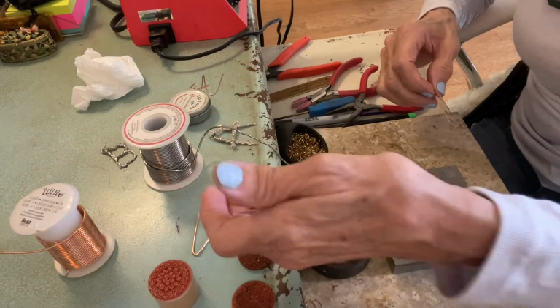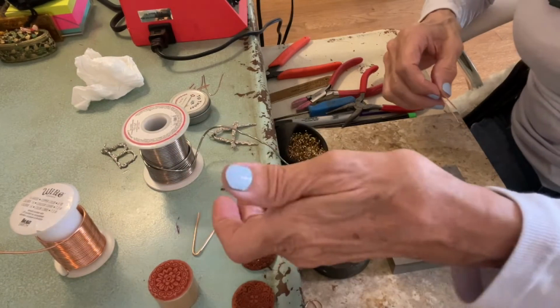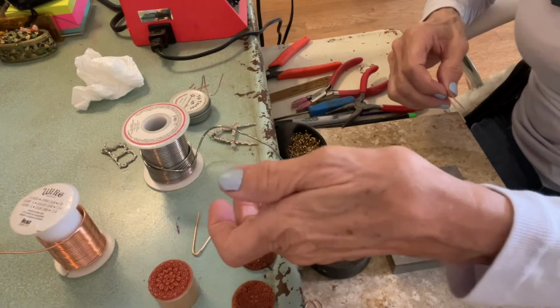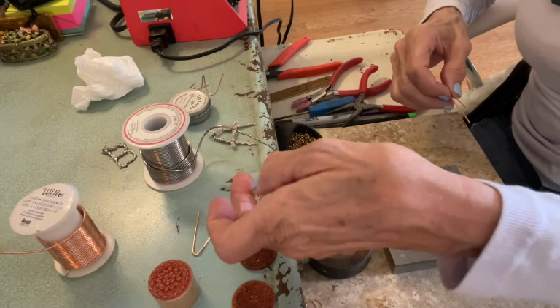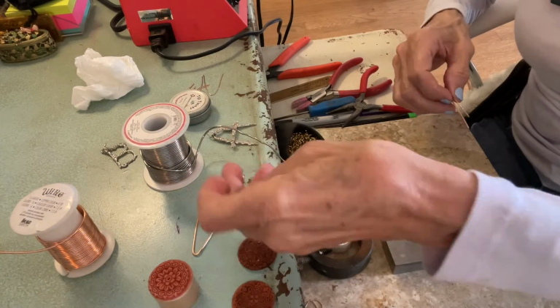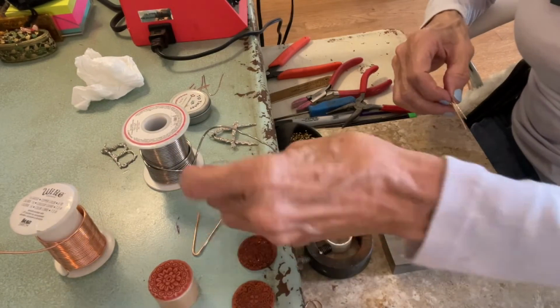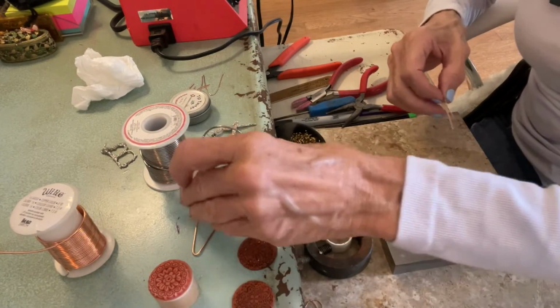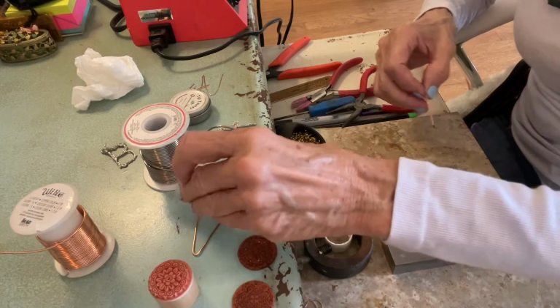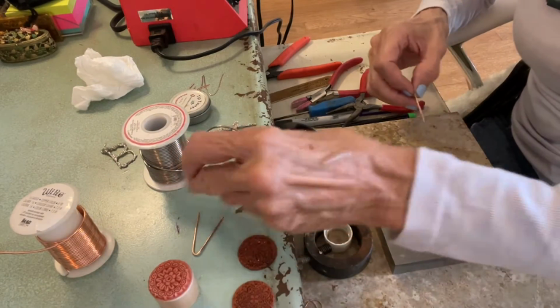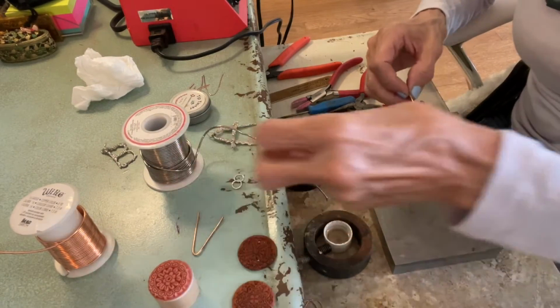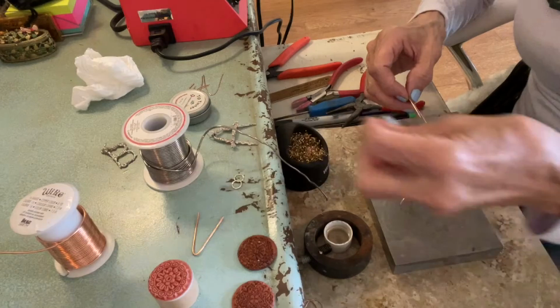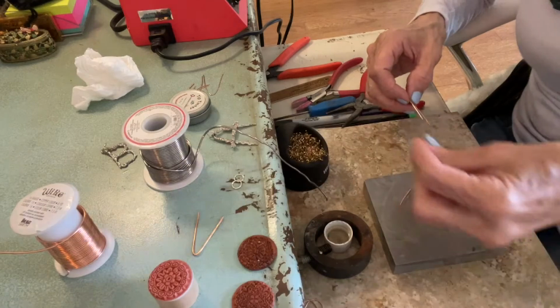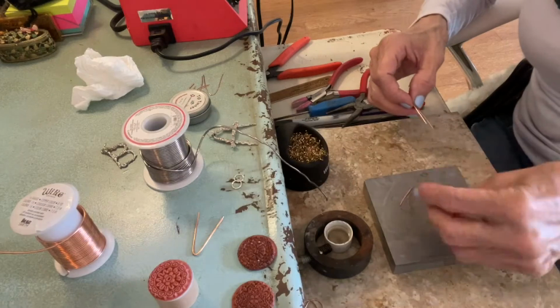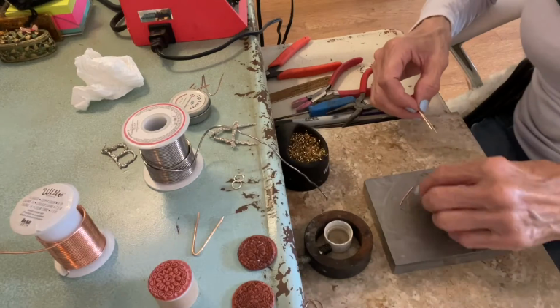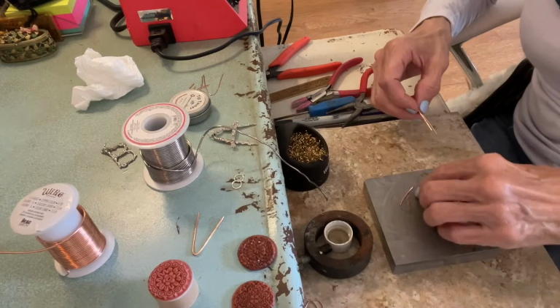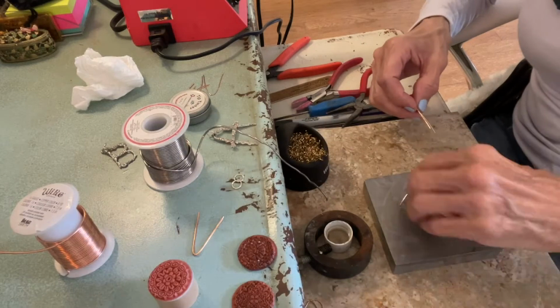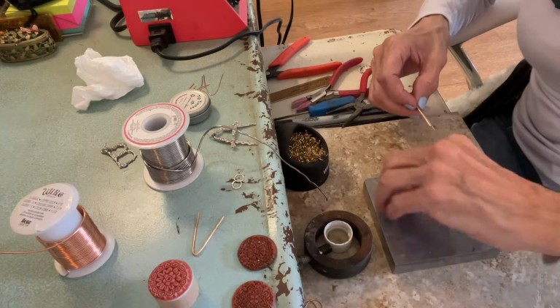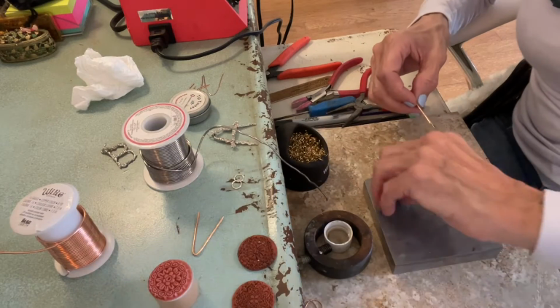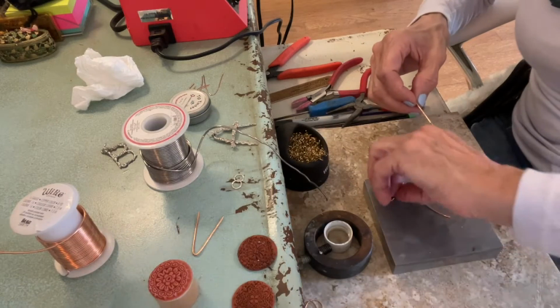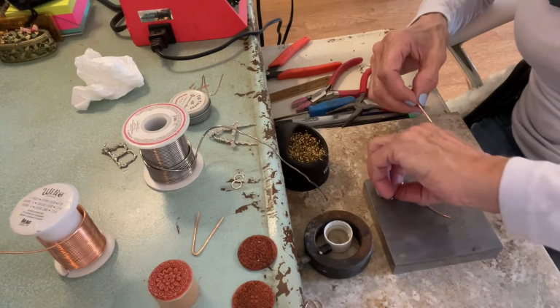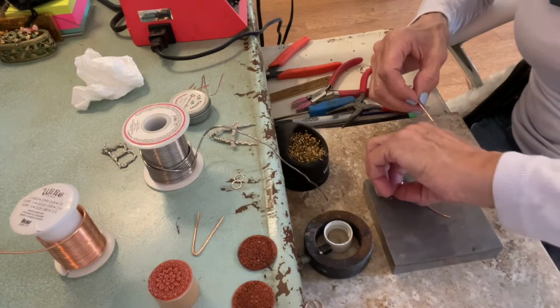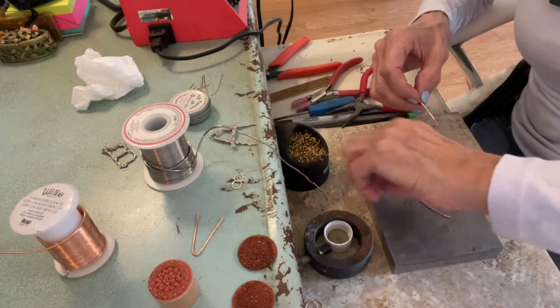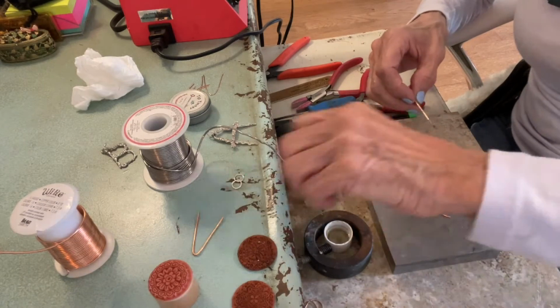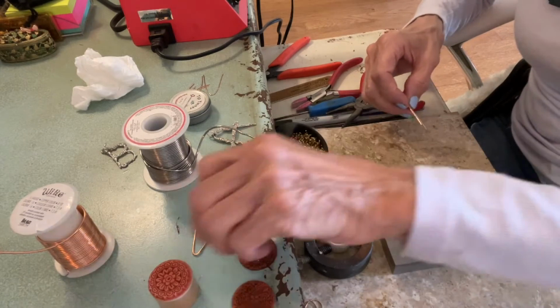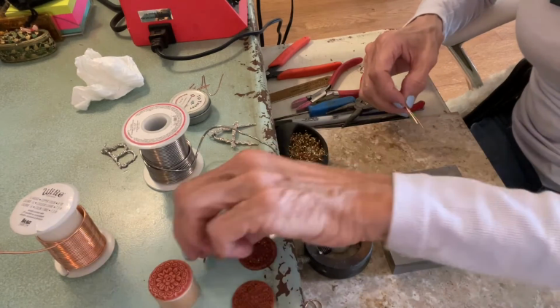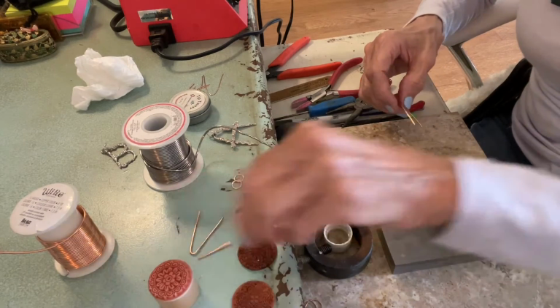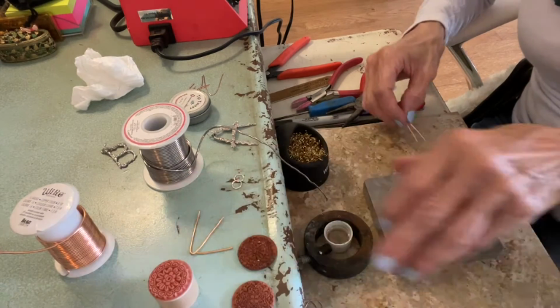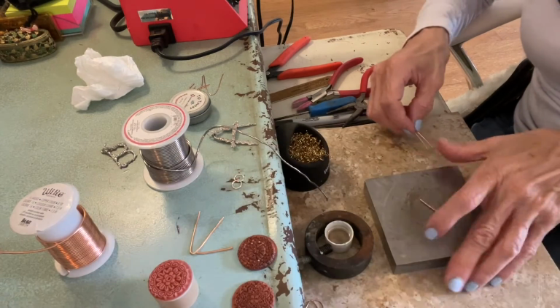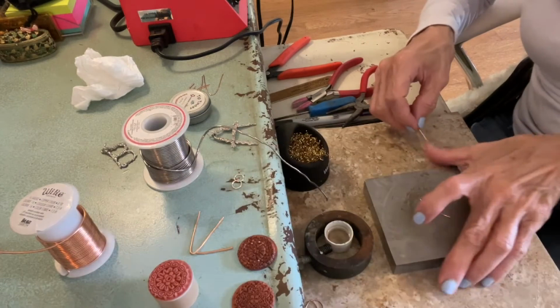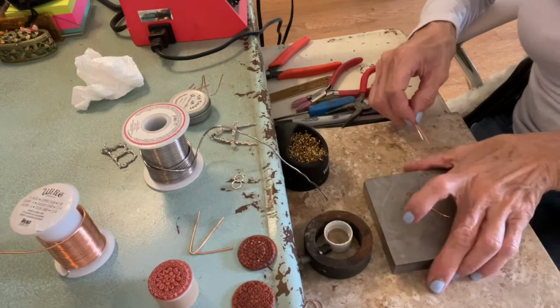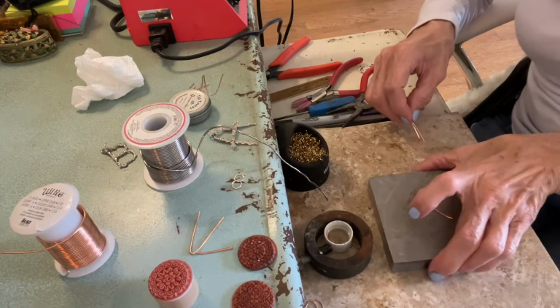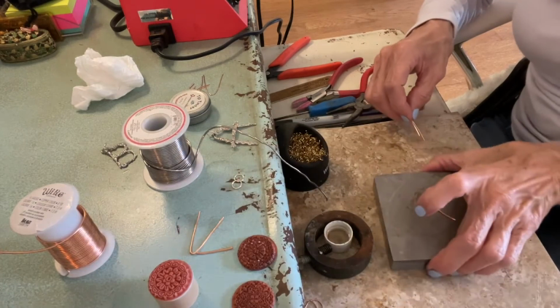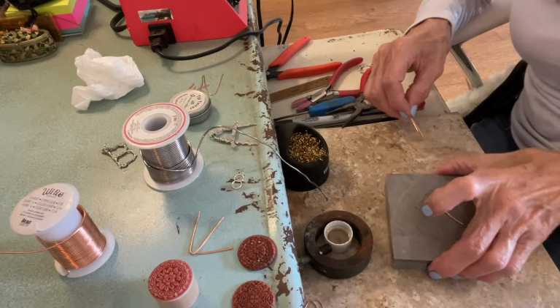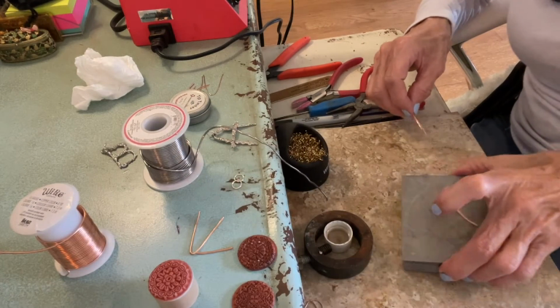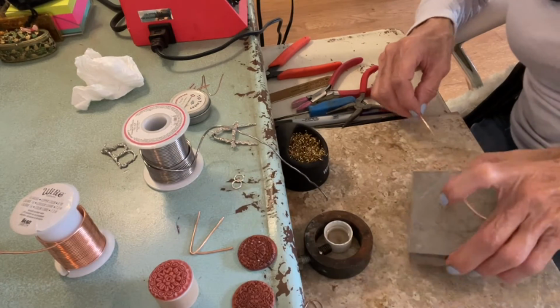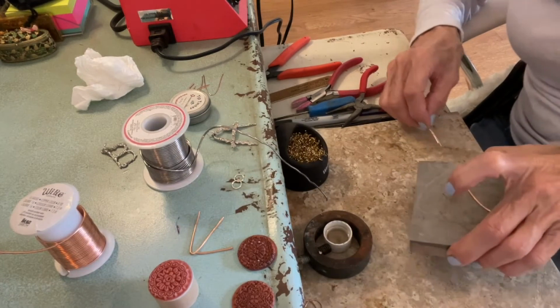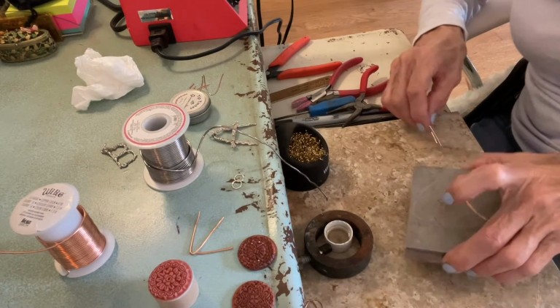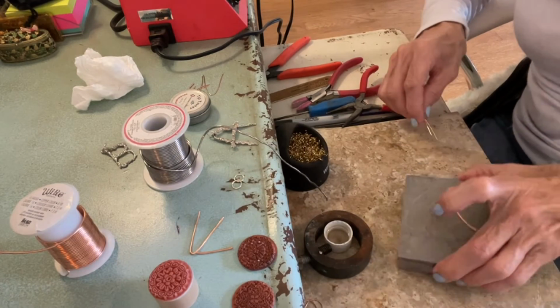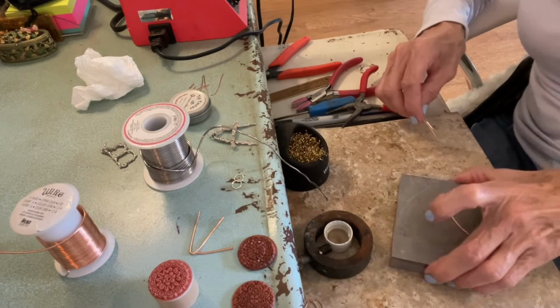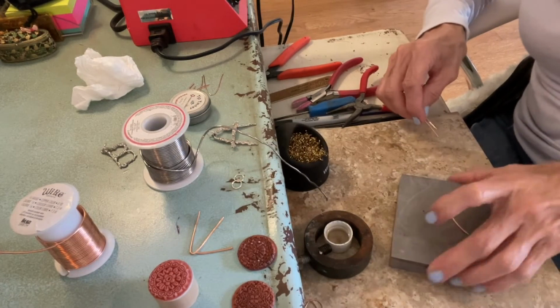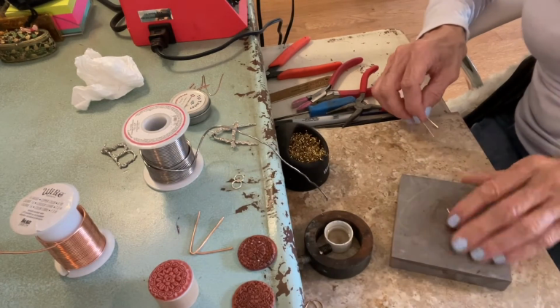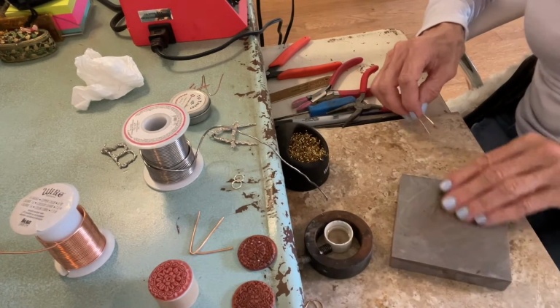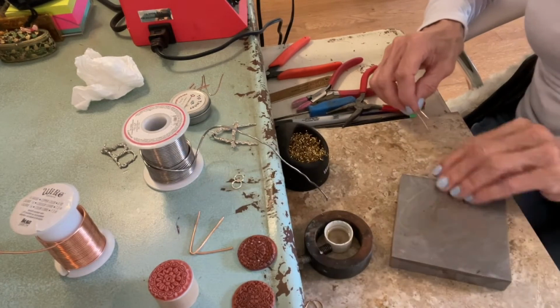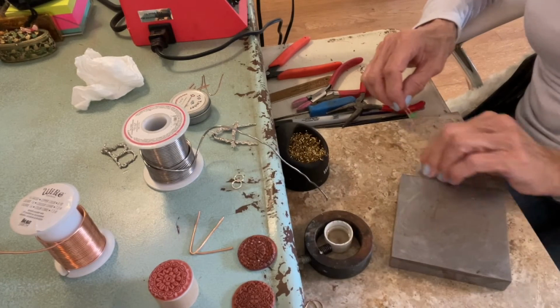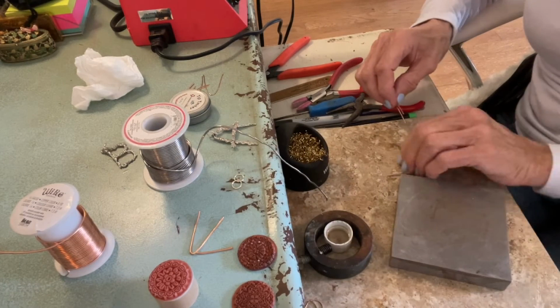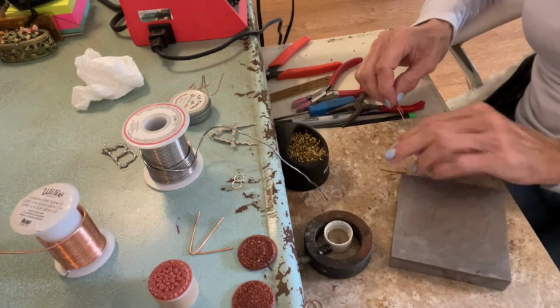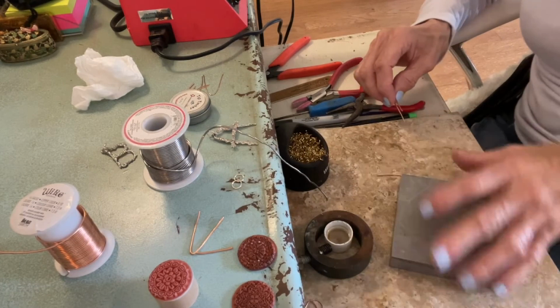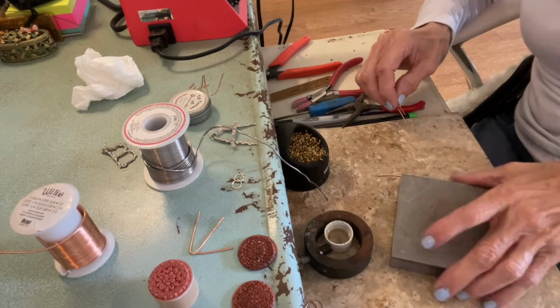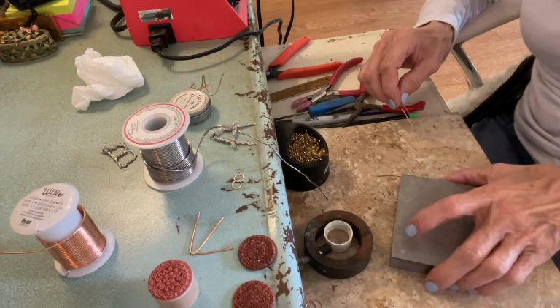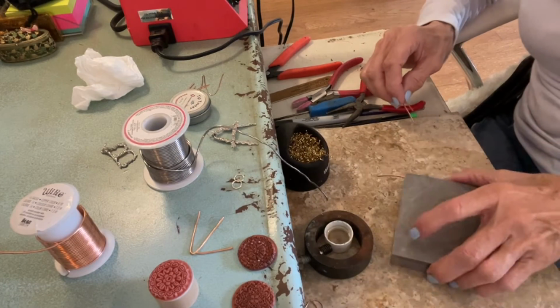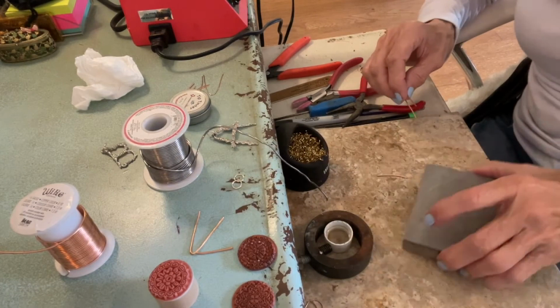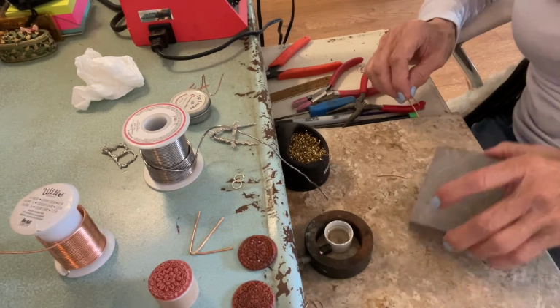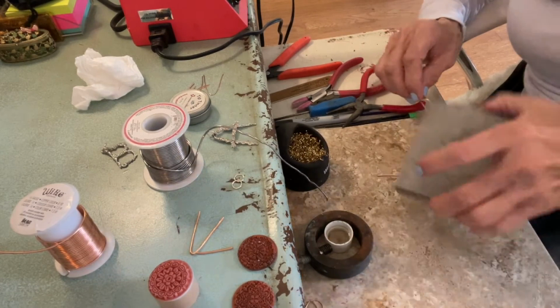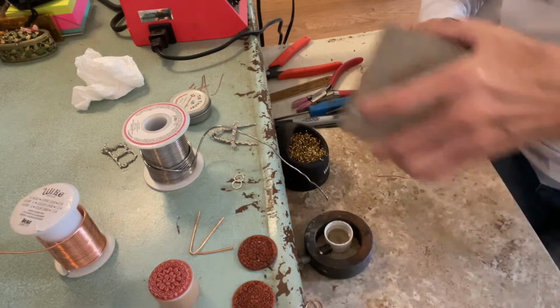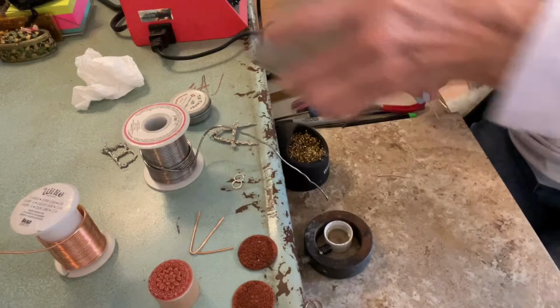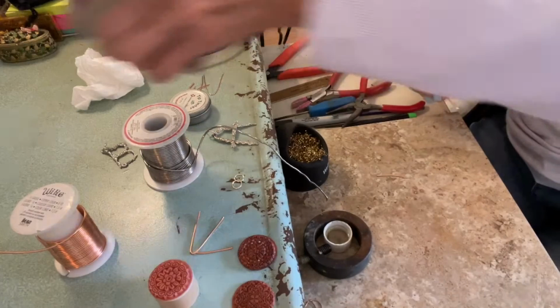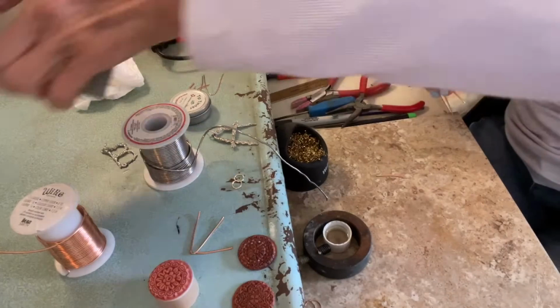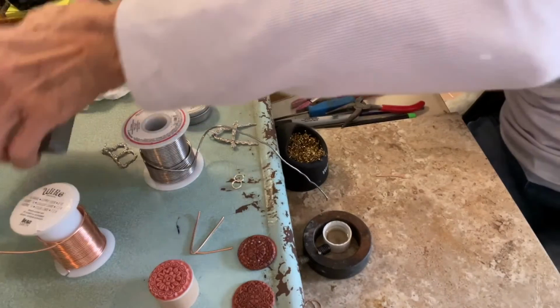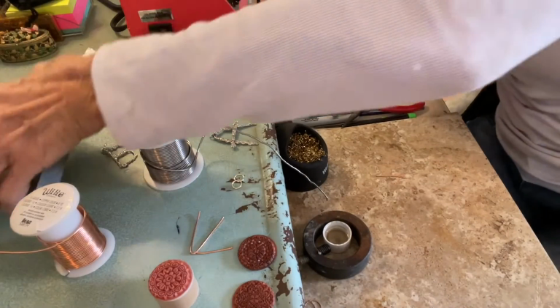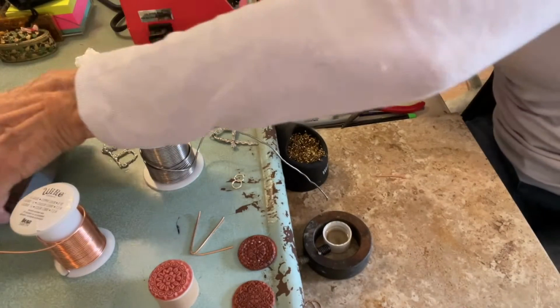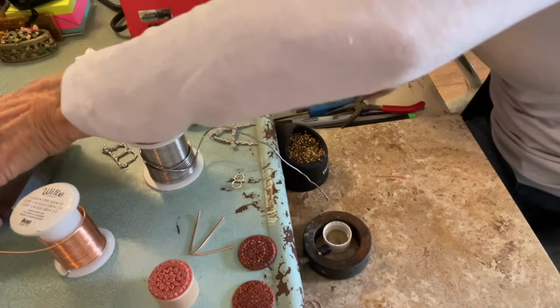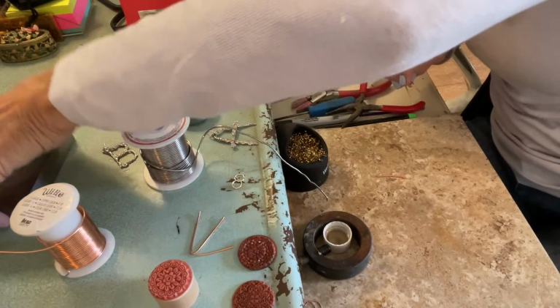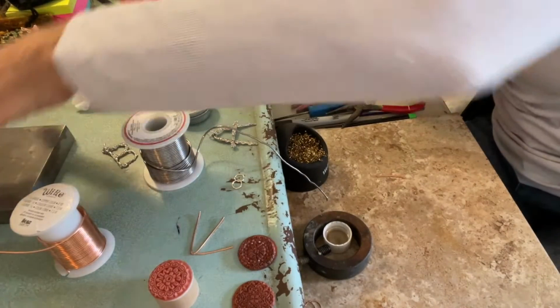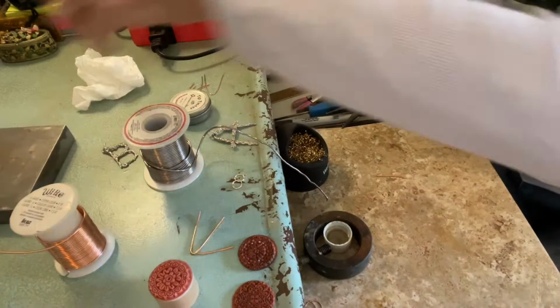After you harden your wire it's going to flatten out and it's going to look like this — instead of round like that. See how this is round and this is flat? That's the difference. Now I'm going to put my bench block up.